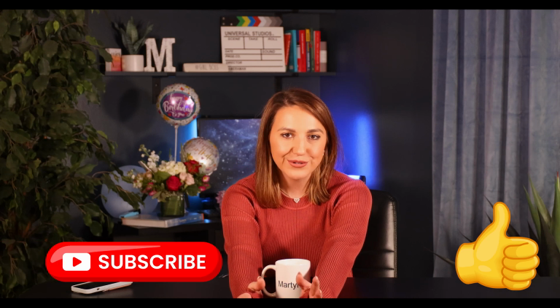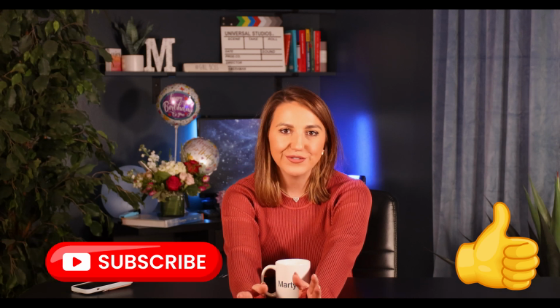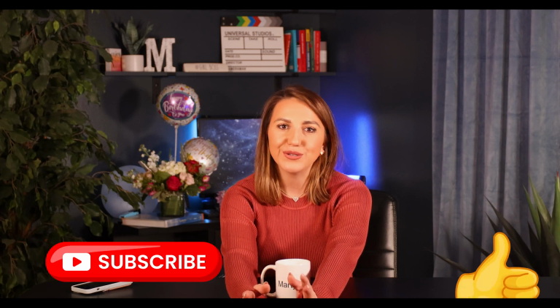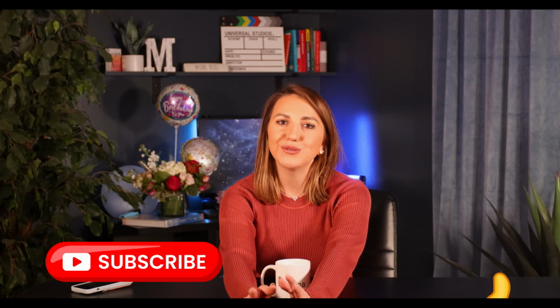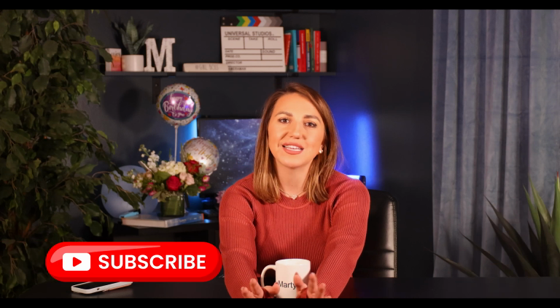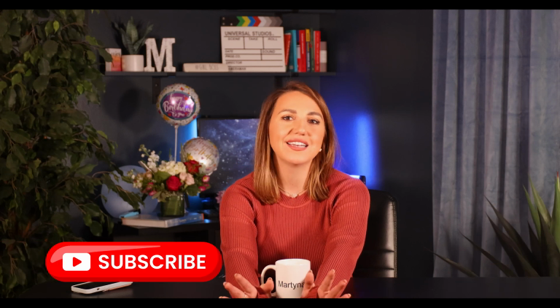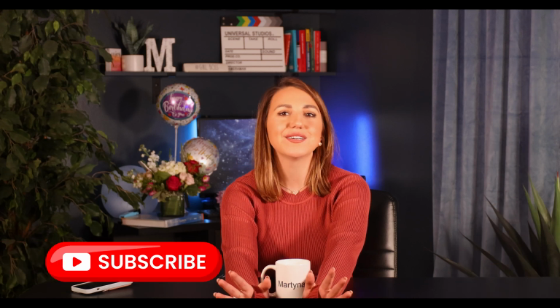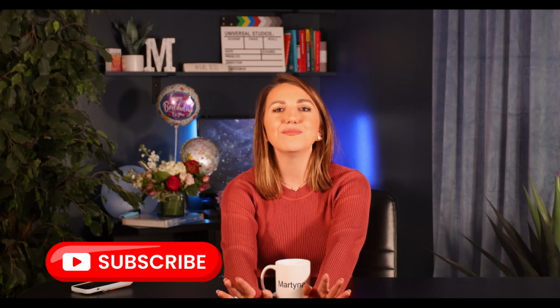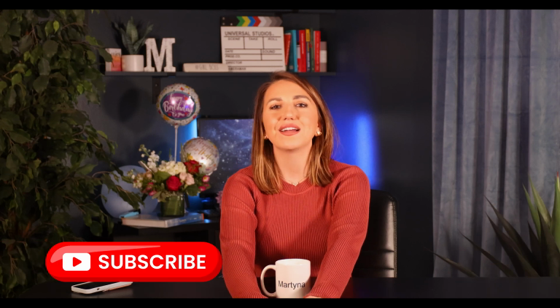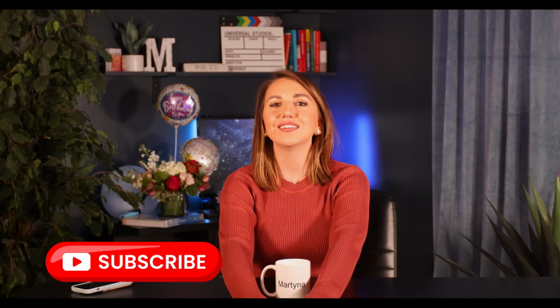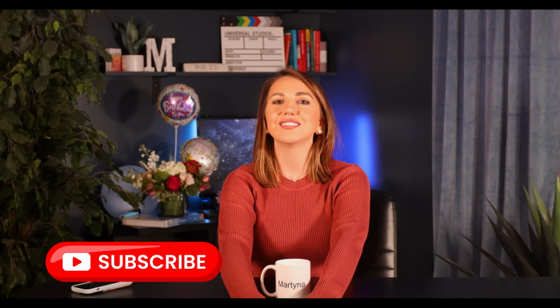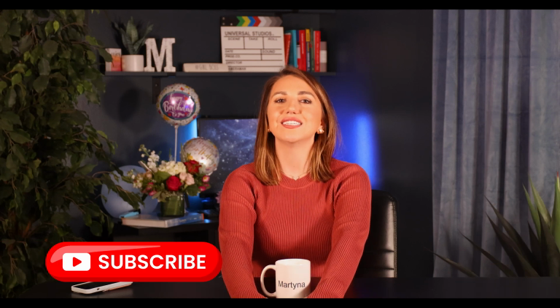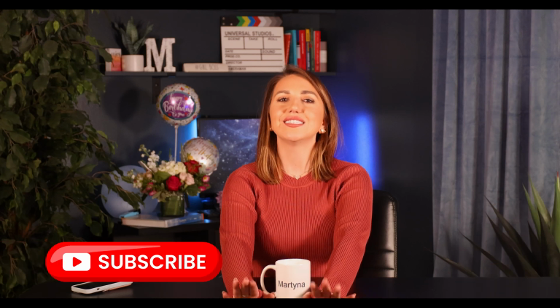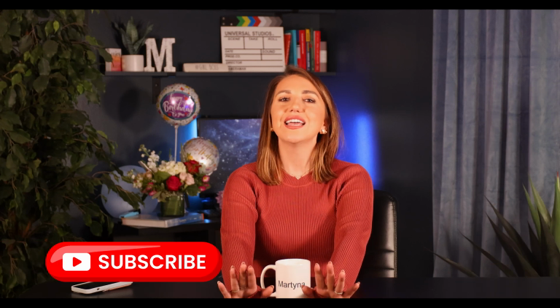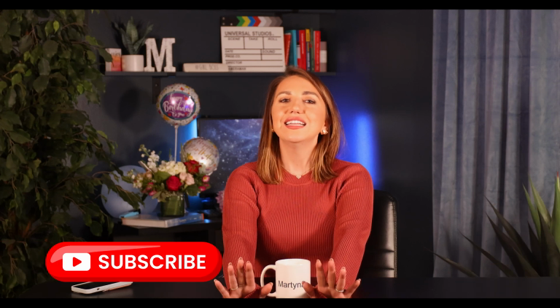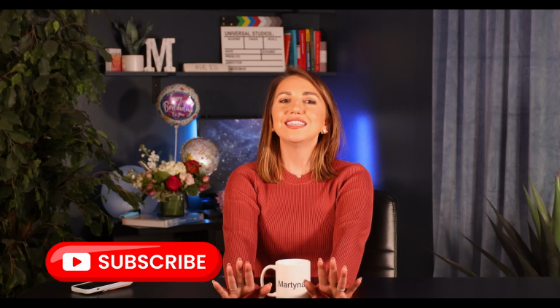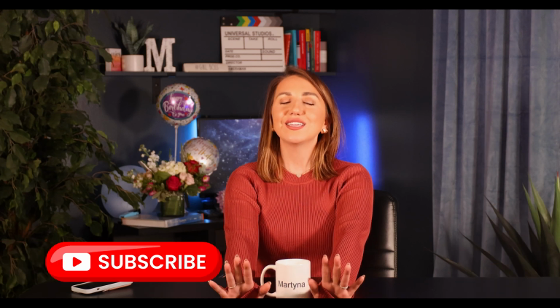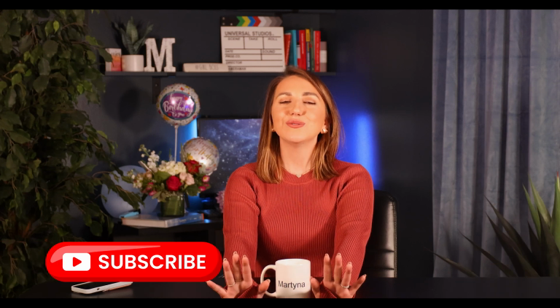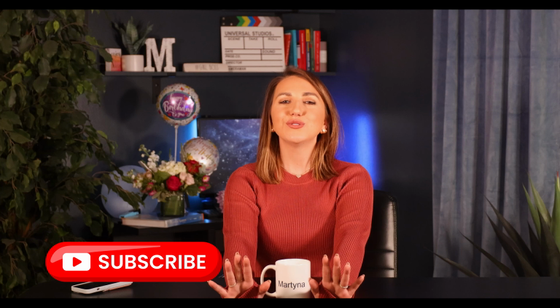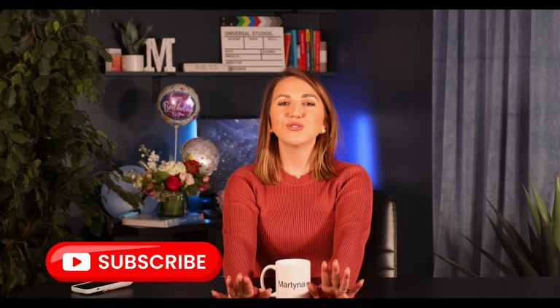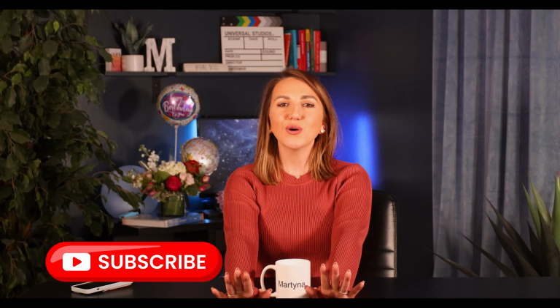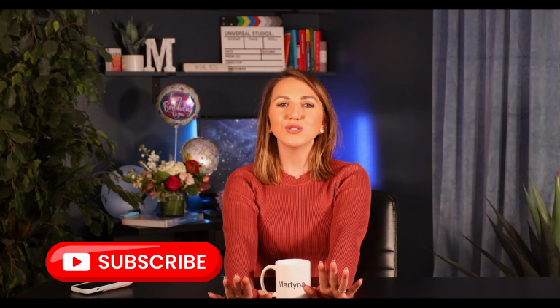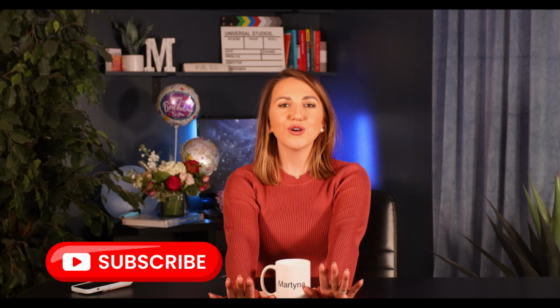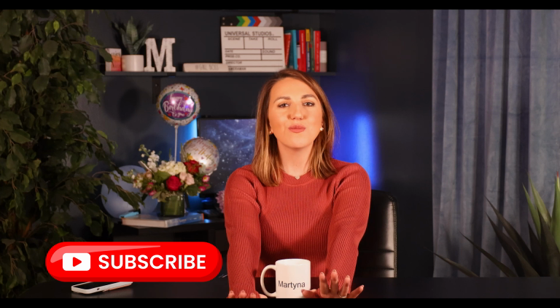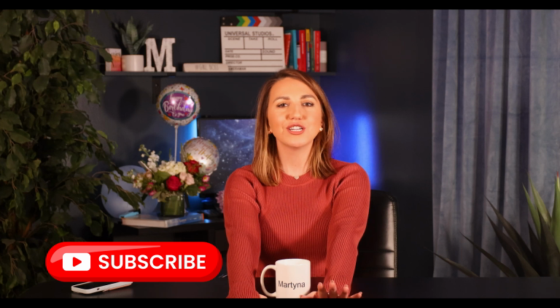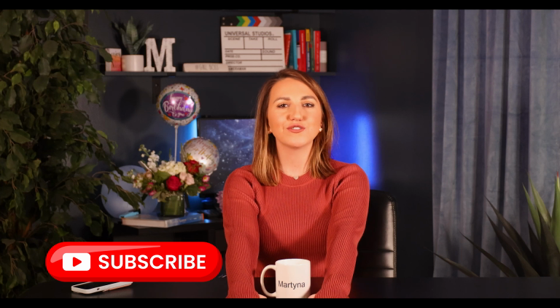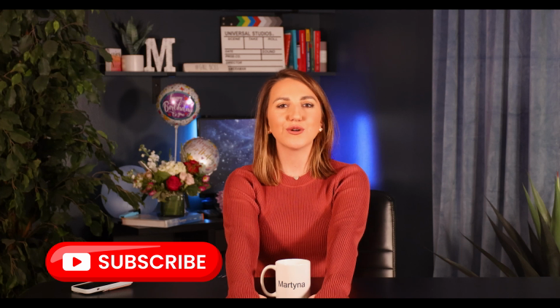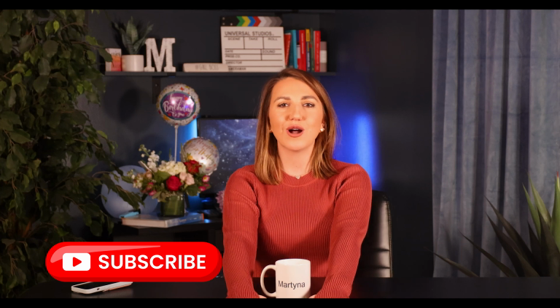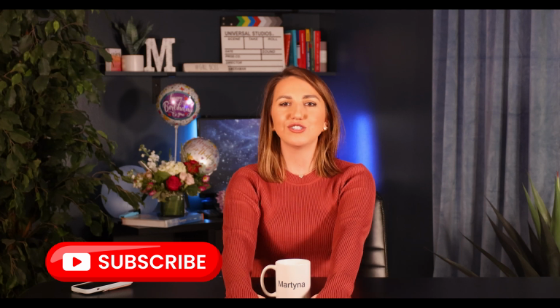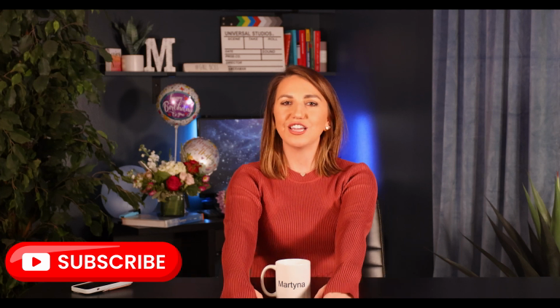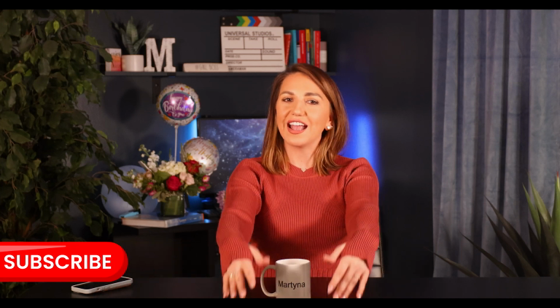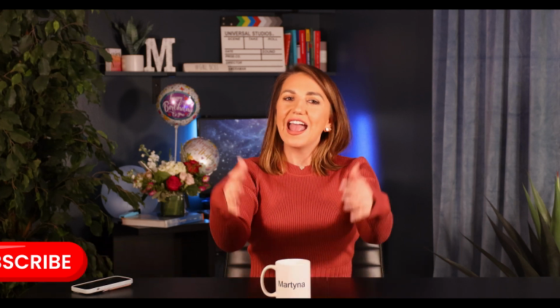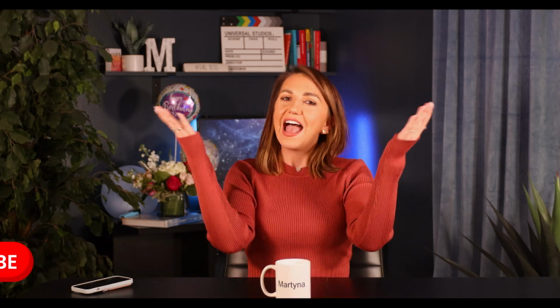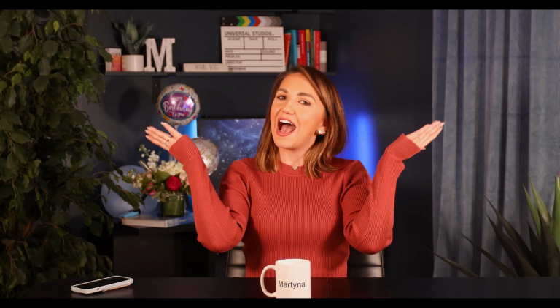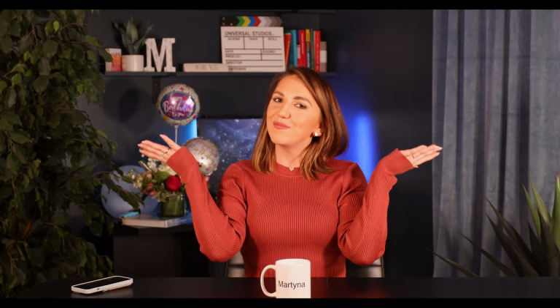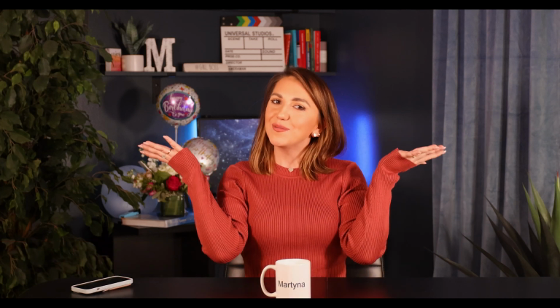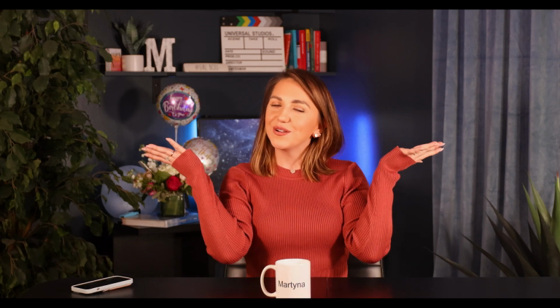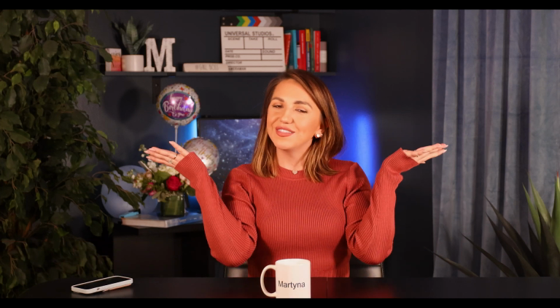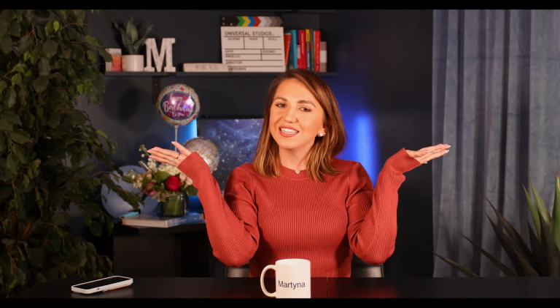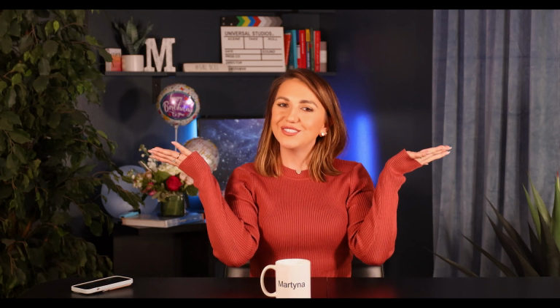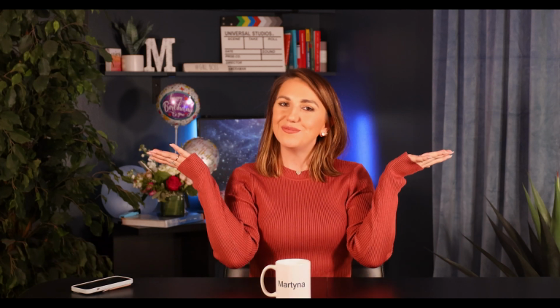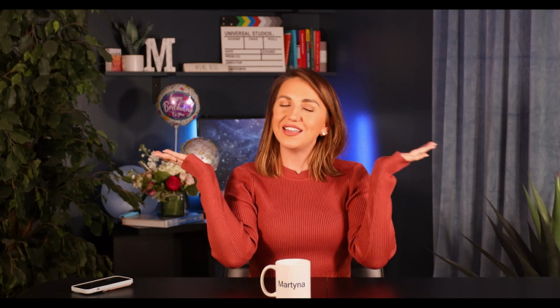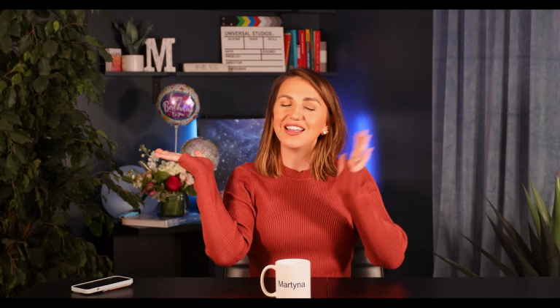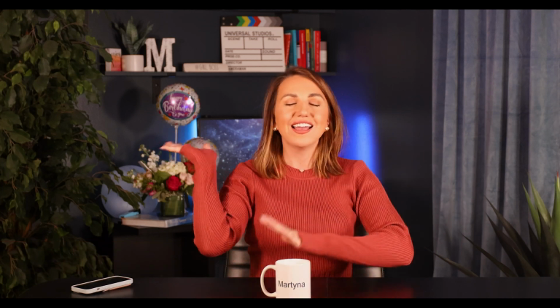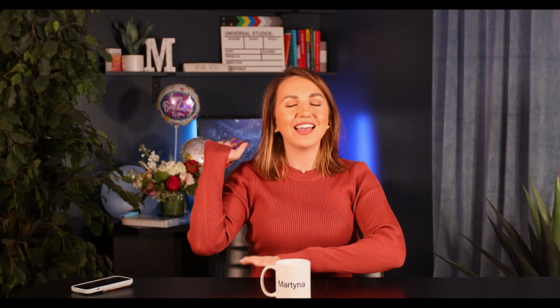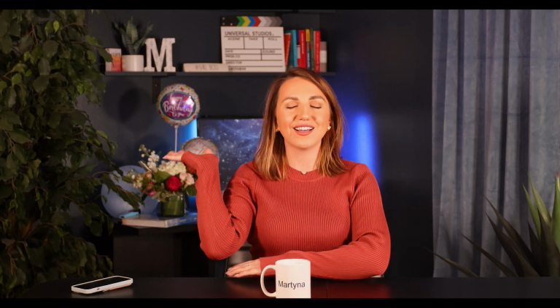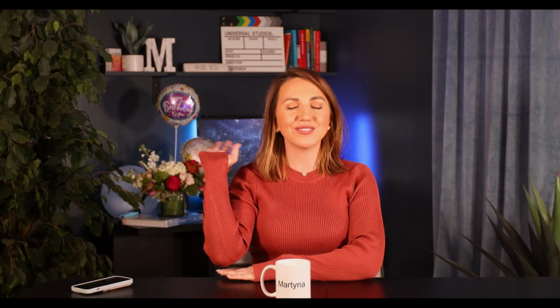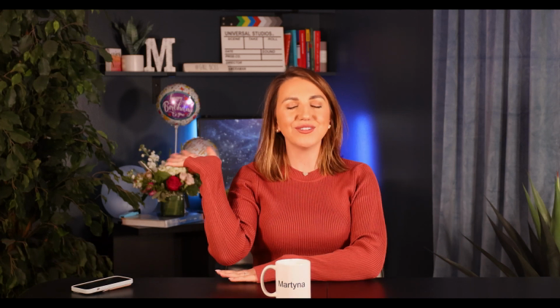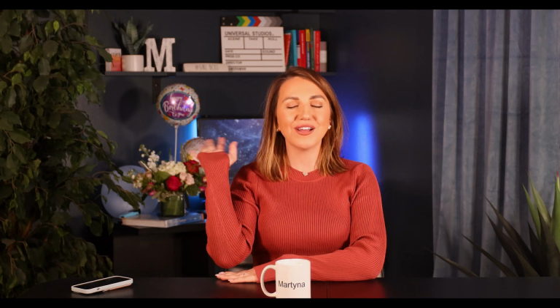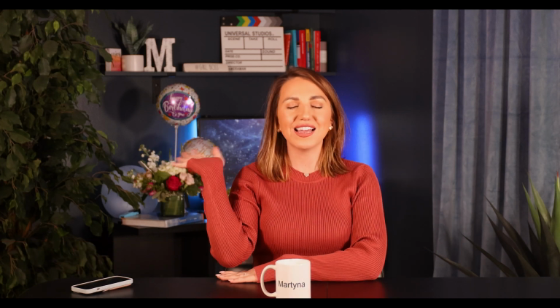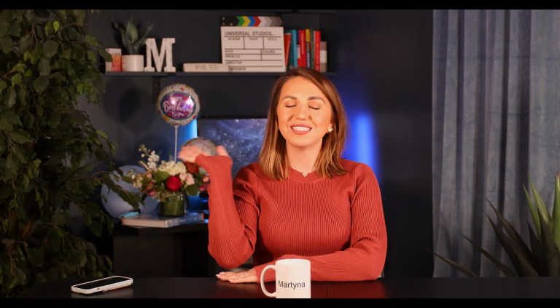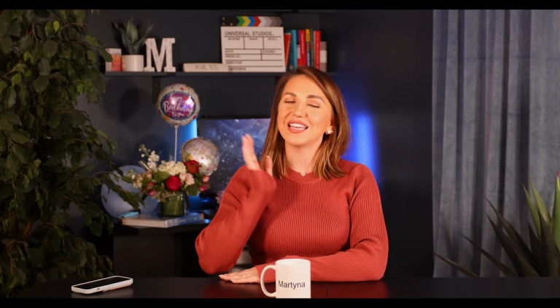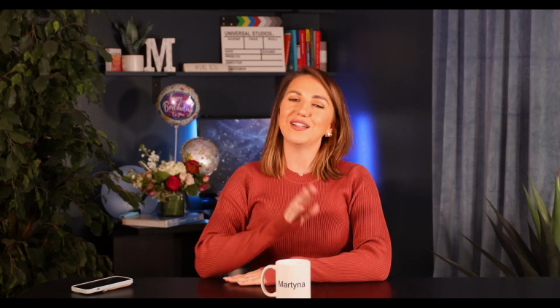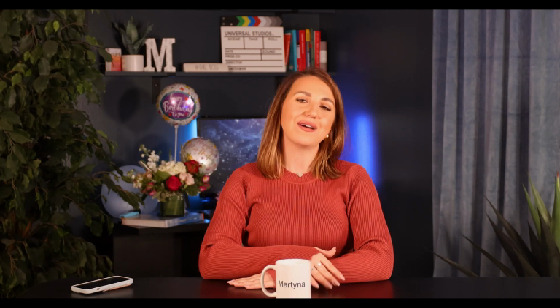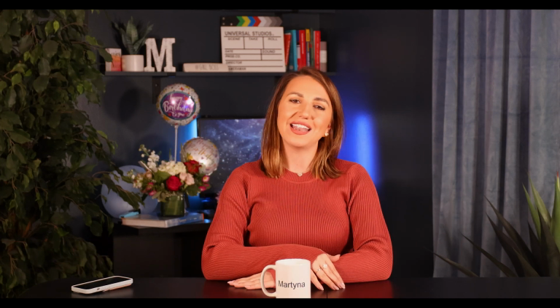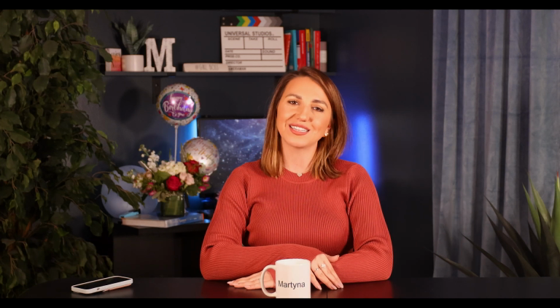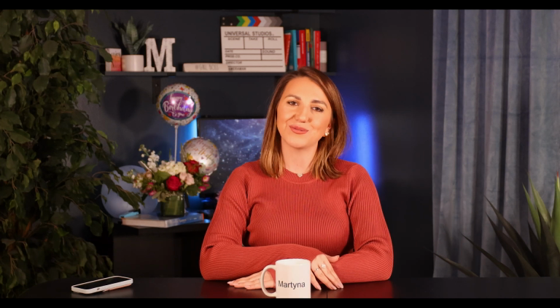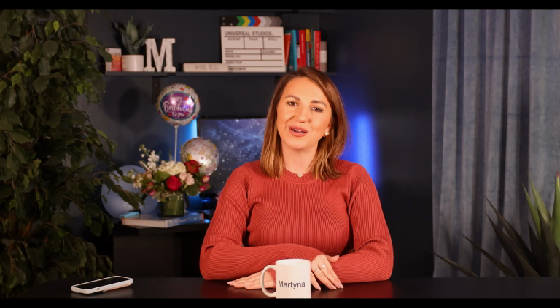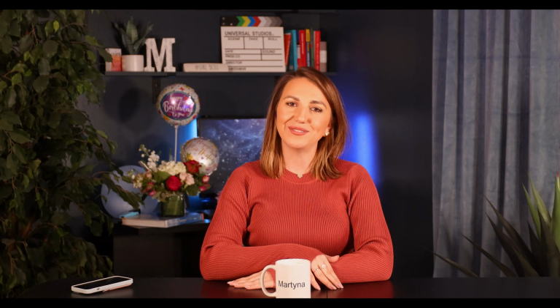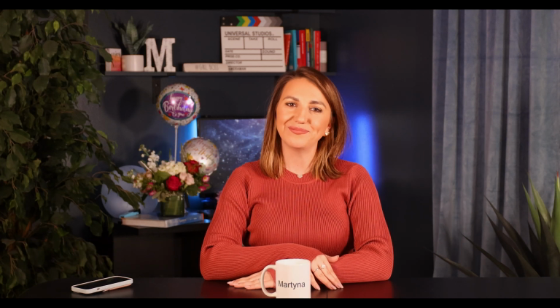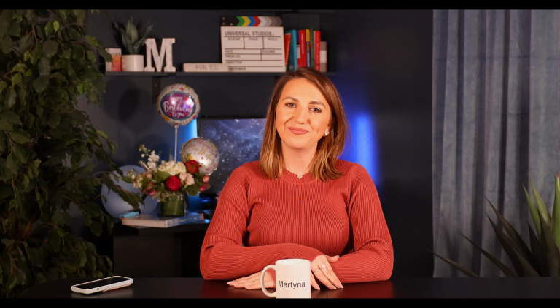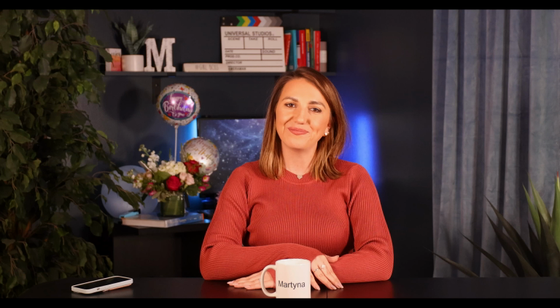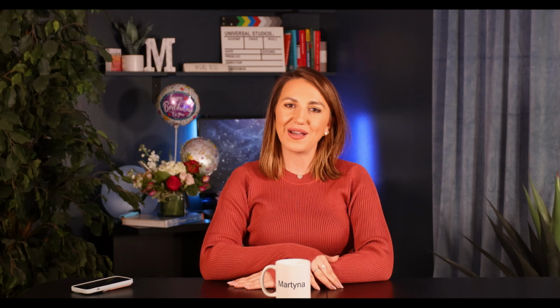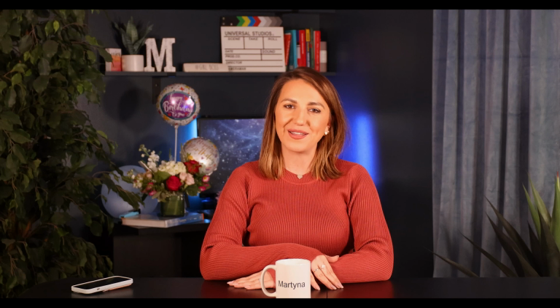Hopefully this video helped you understand the differences between these two products. If you have any questions, leave them in the comments below. Don't forget to like and subscribe. Thank you so much for watching — happy birthday to me — and I'll see you in the next one, bye!